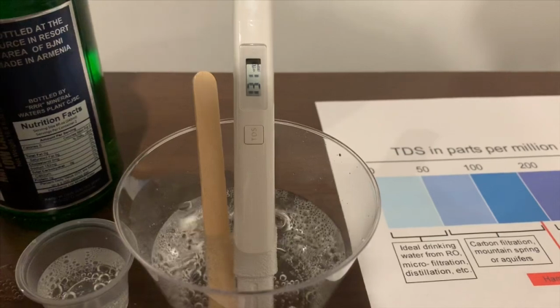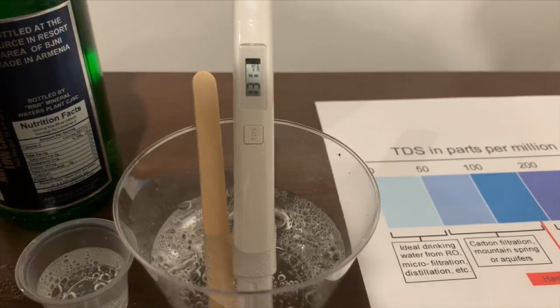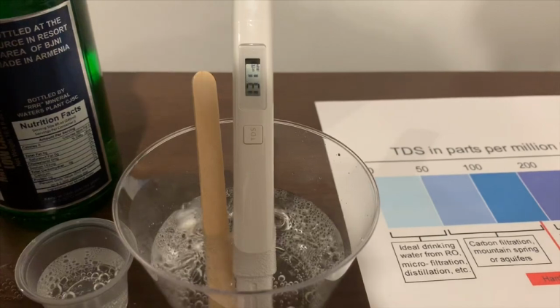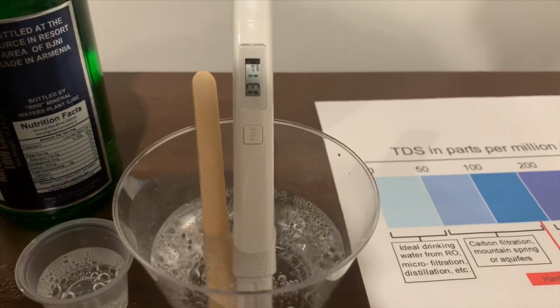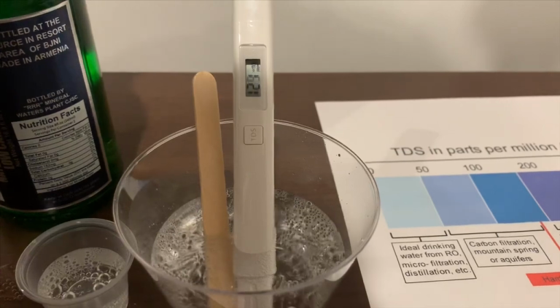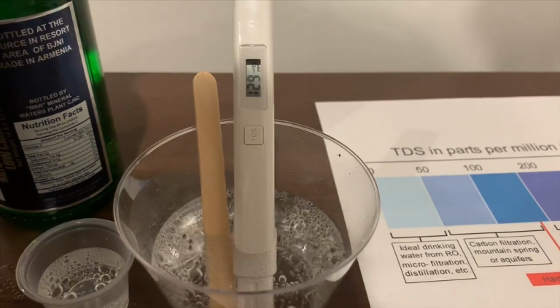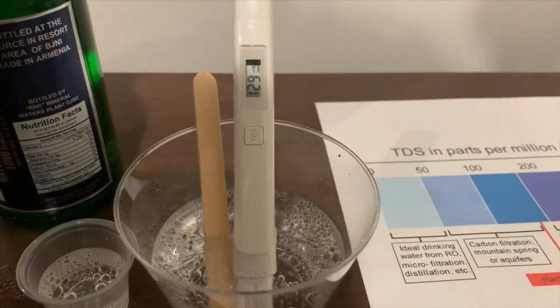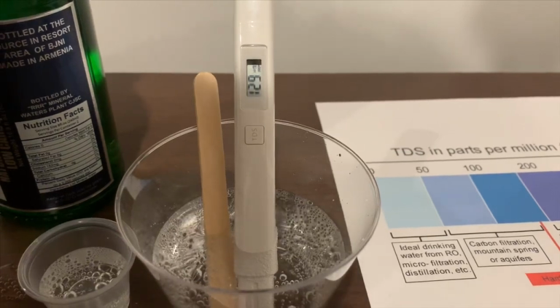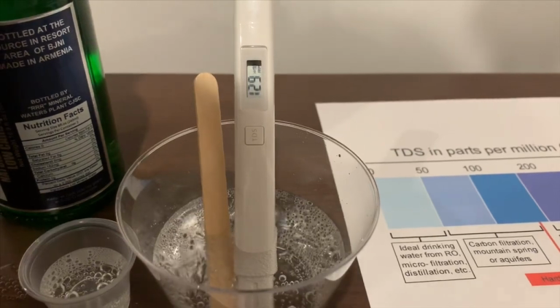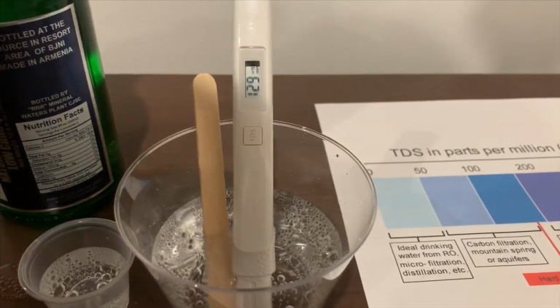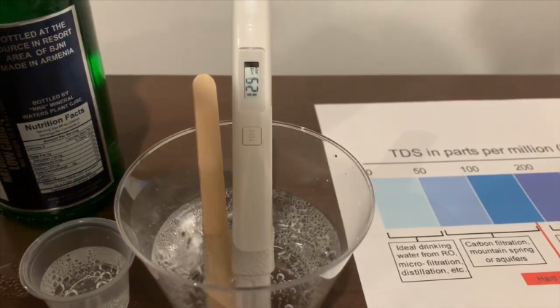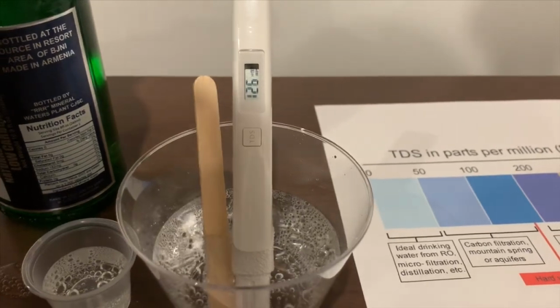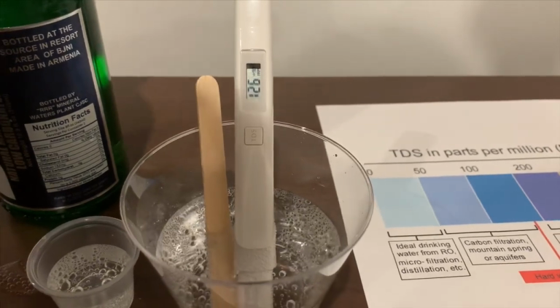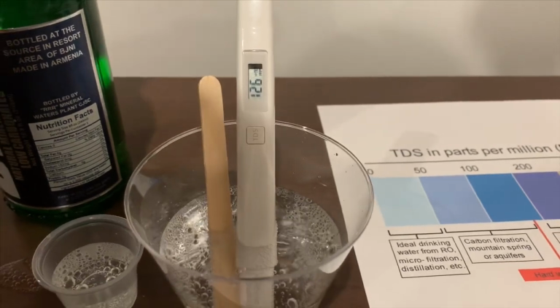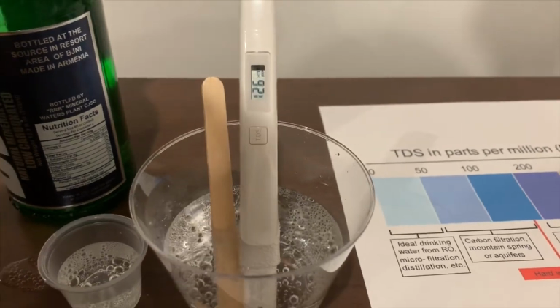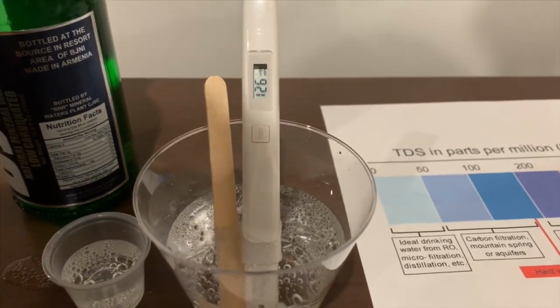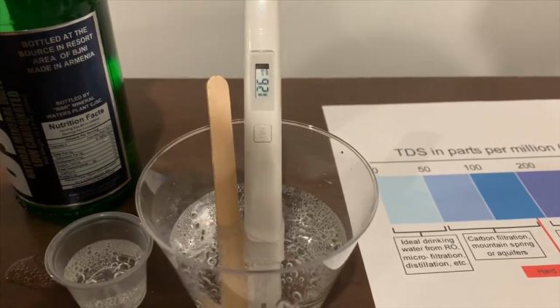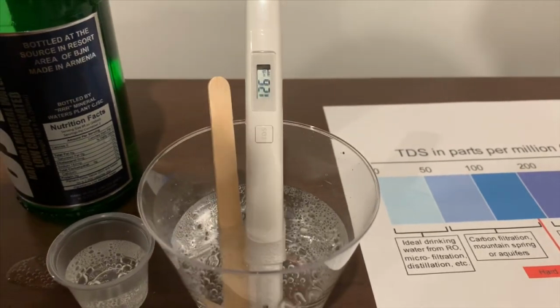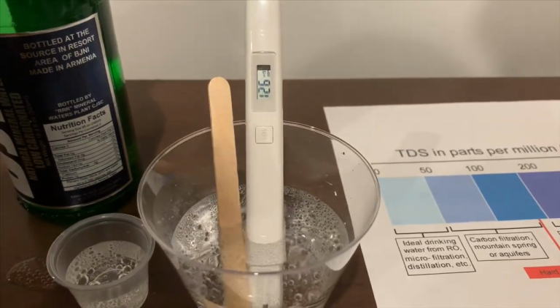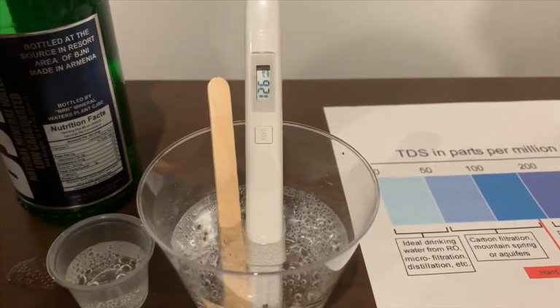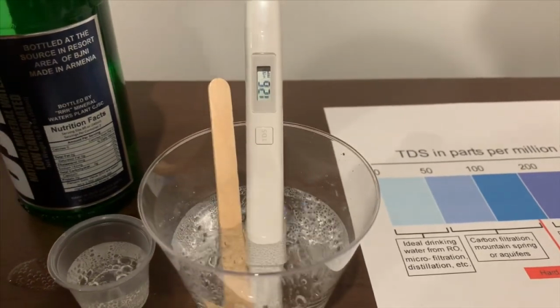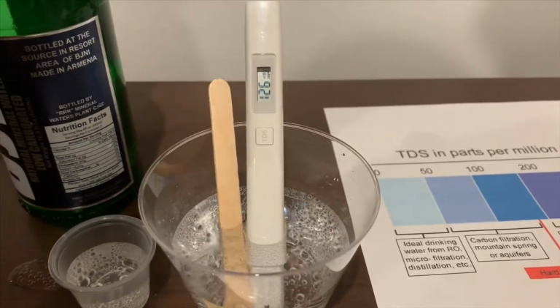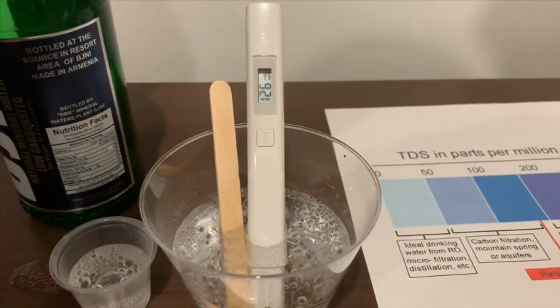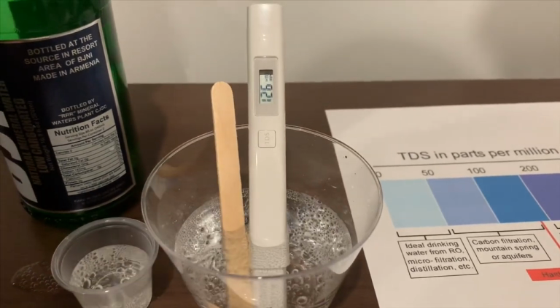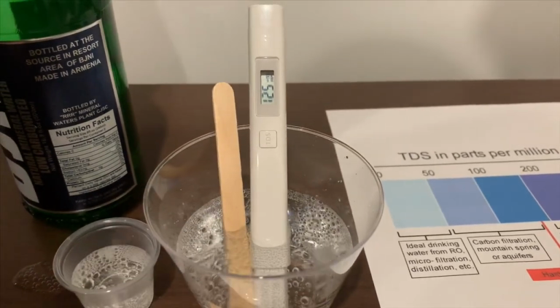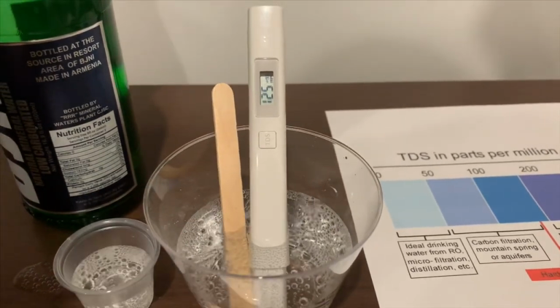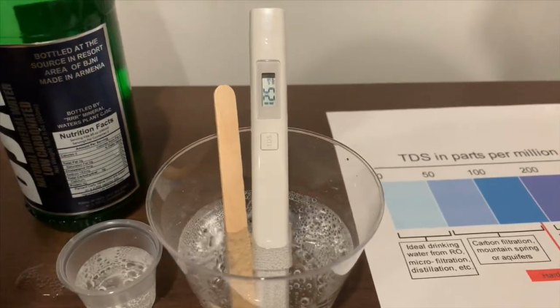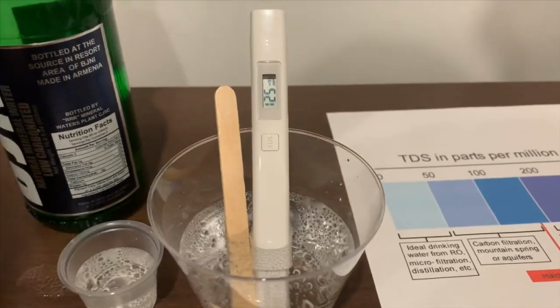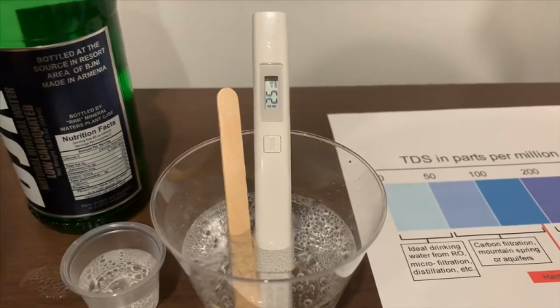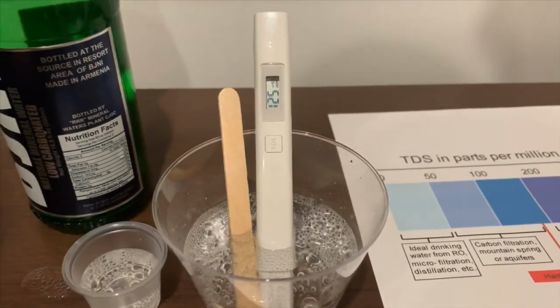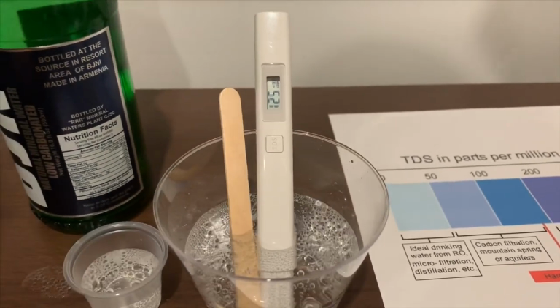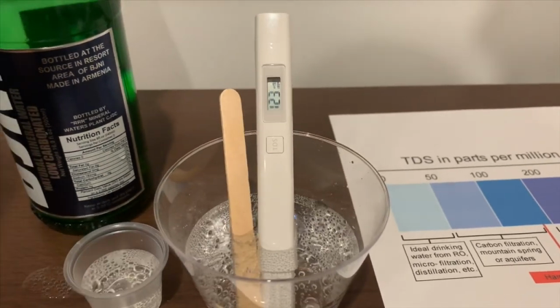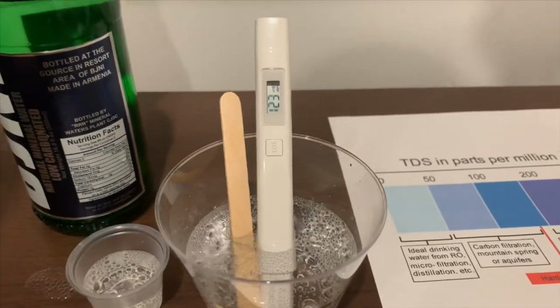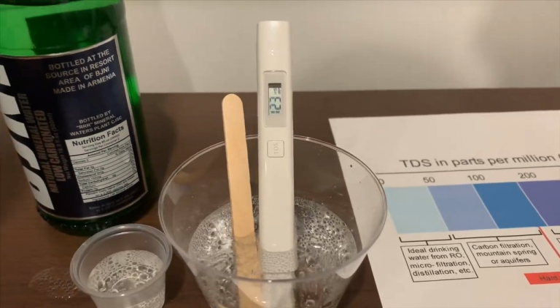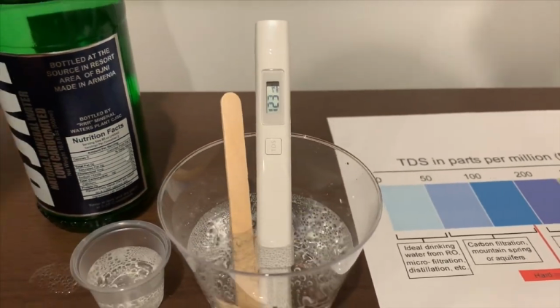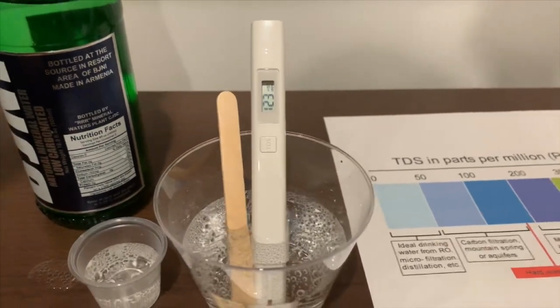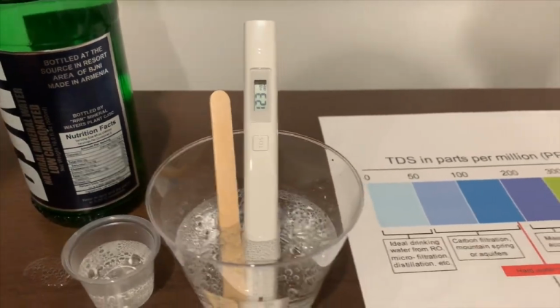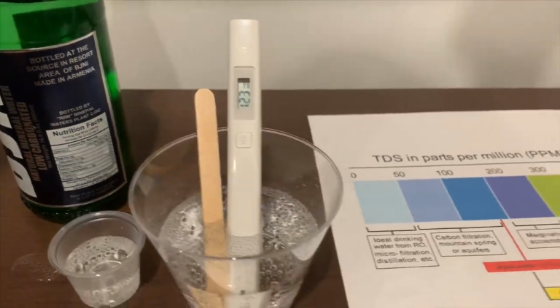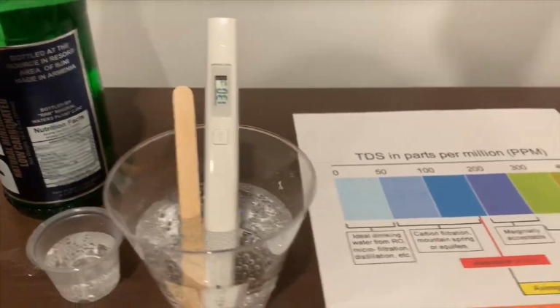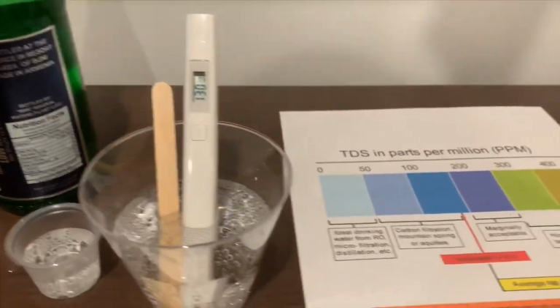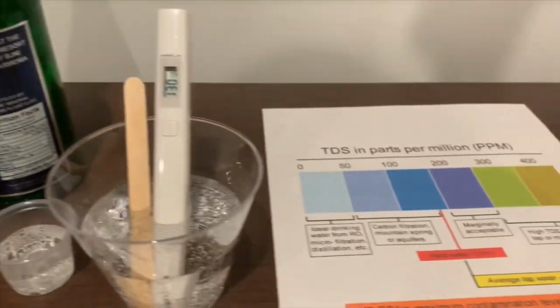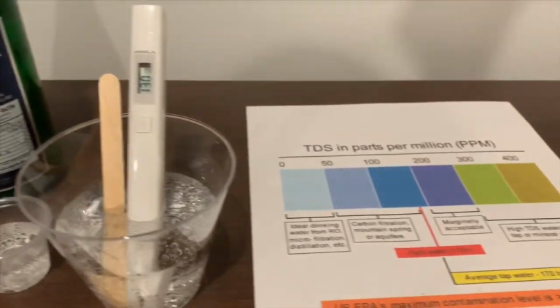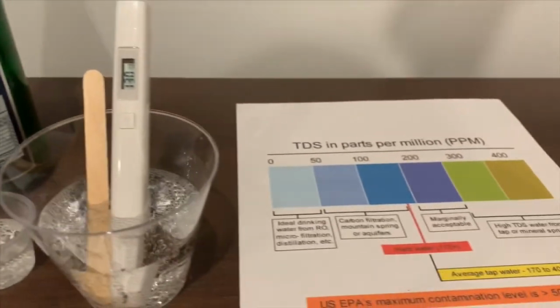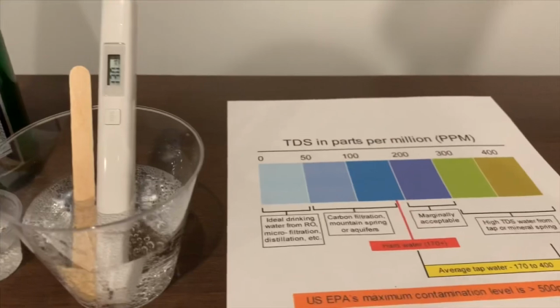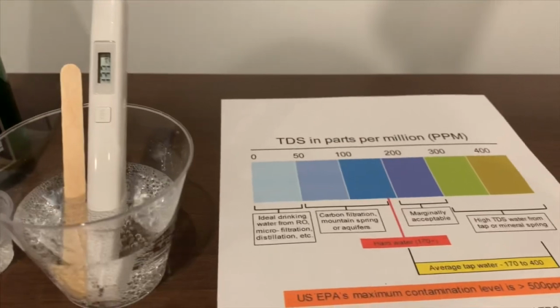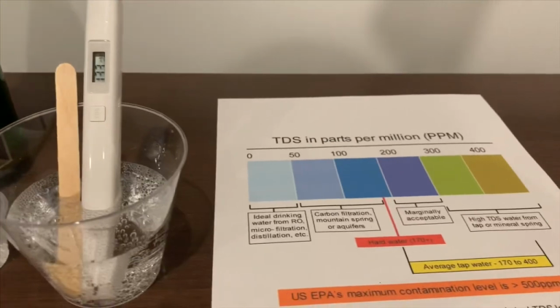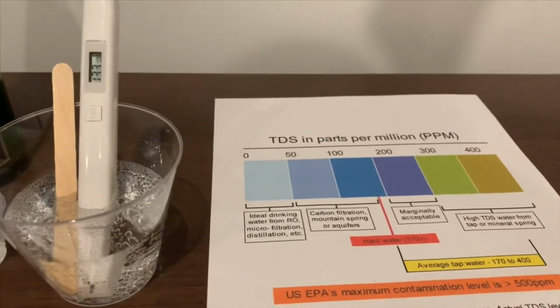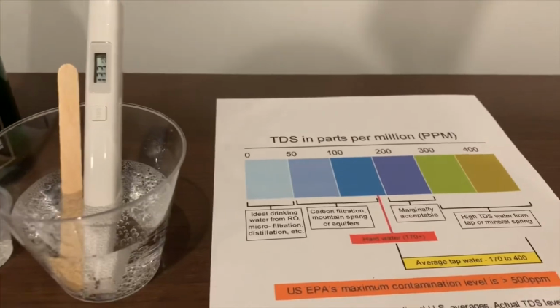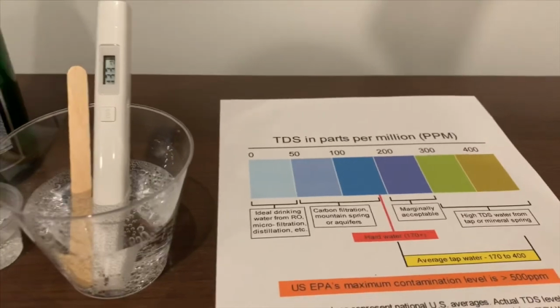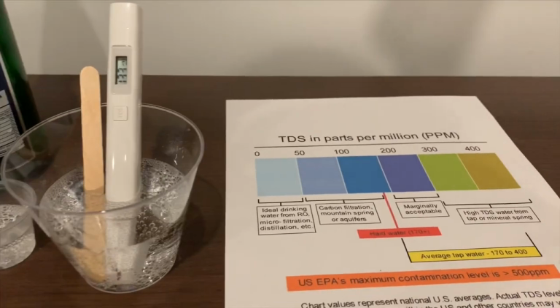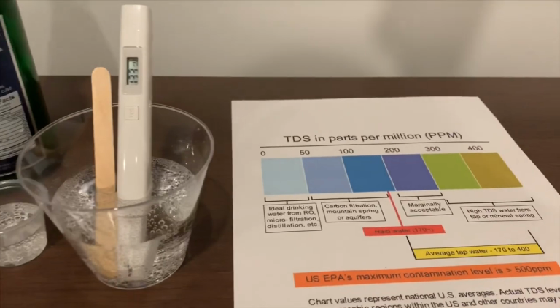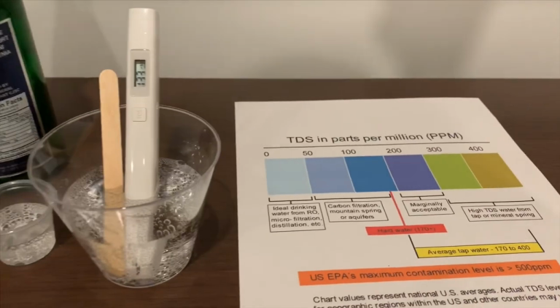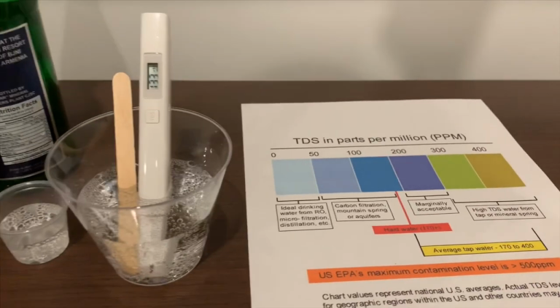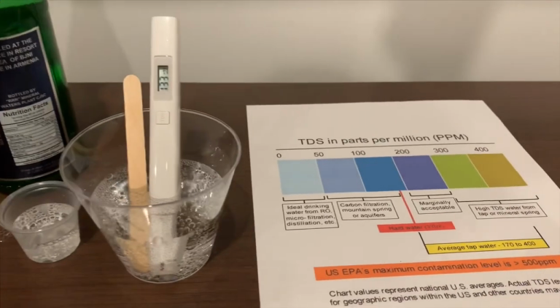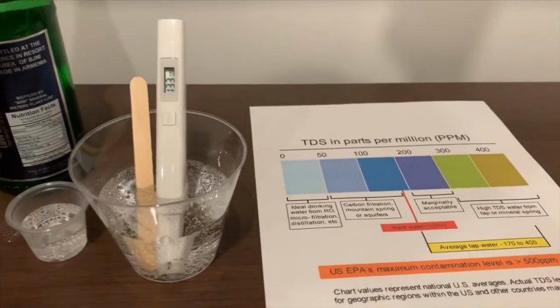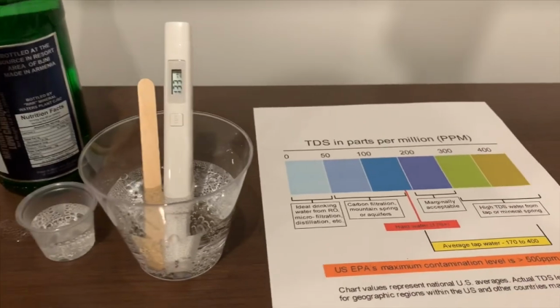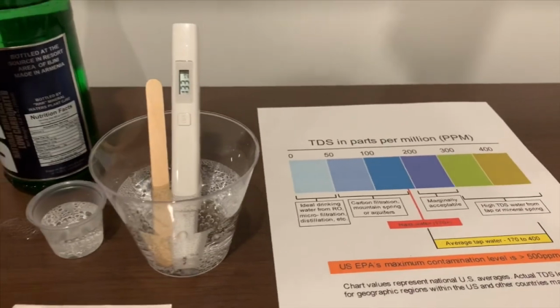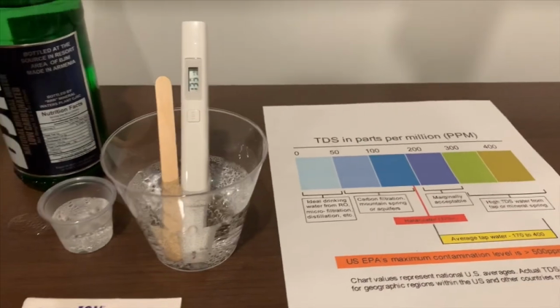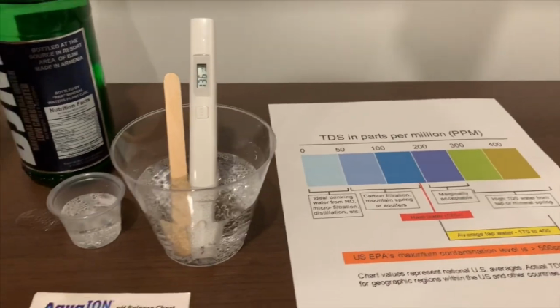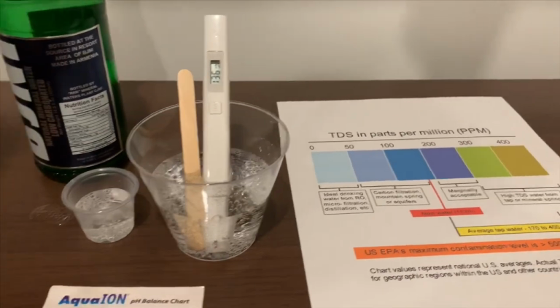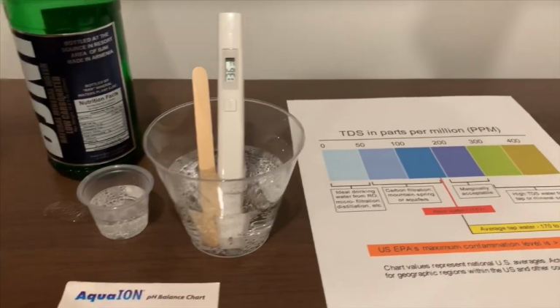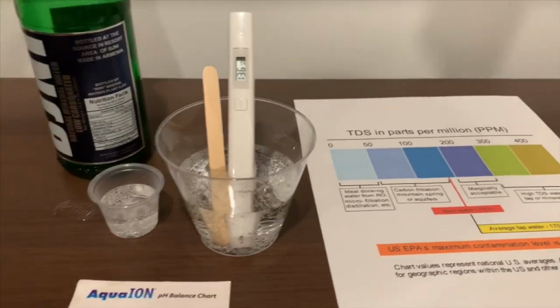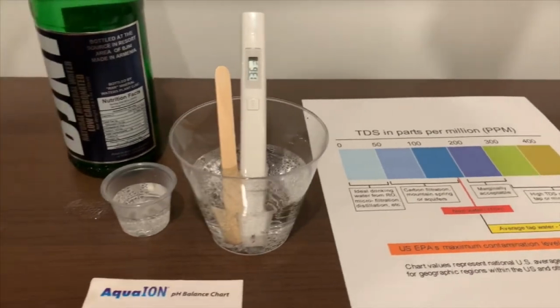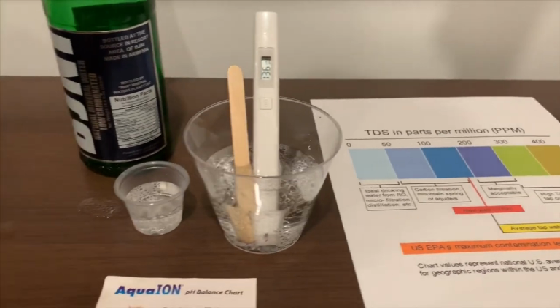It is in the 1200s. That is bad to drink.